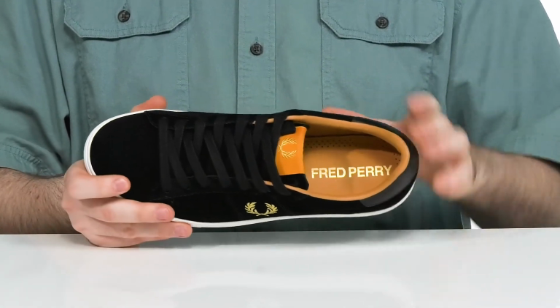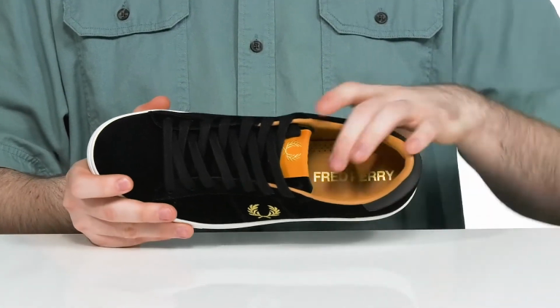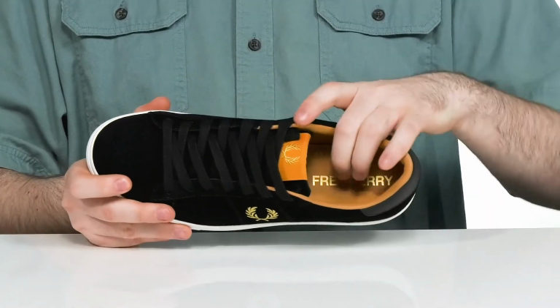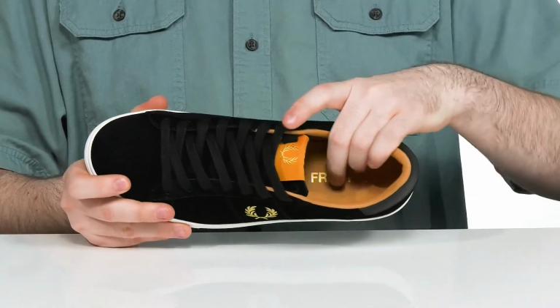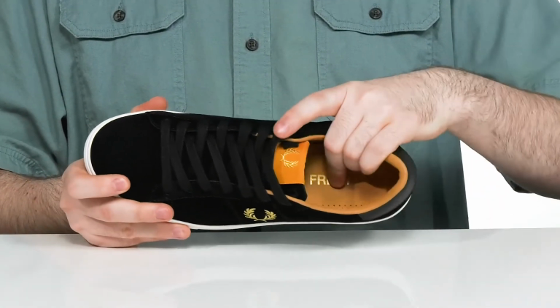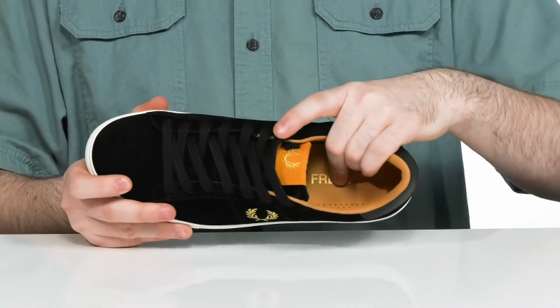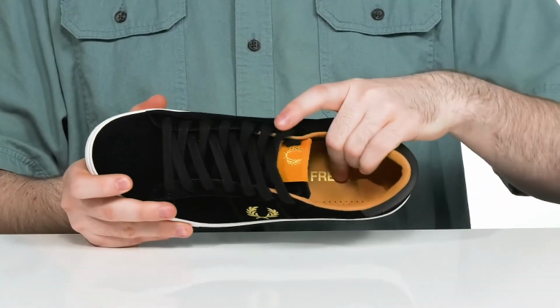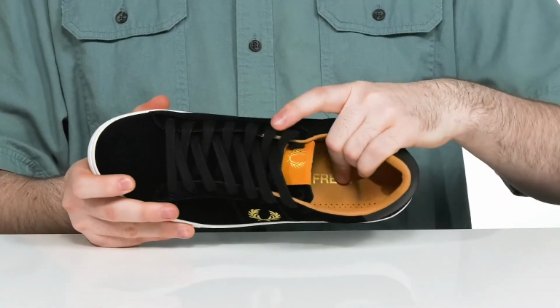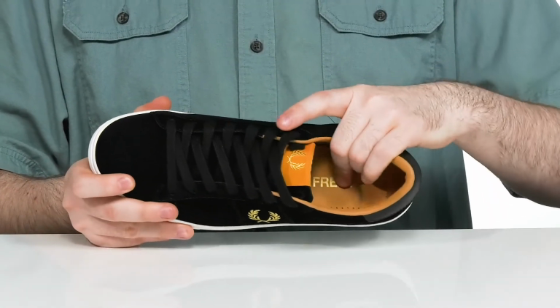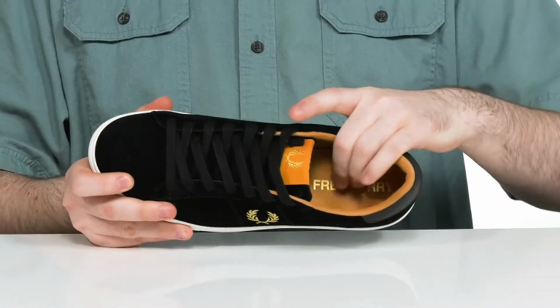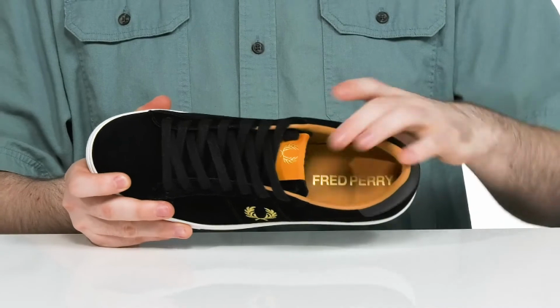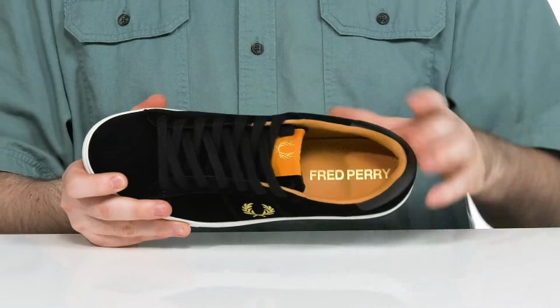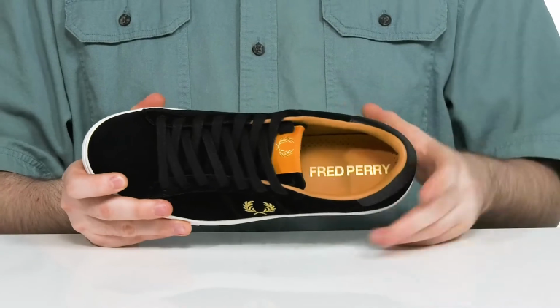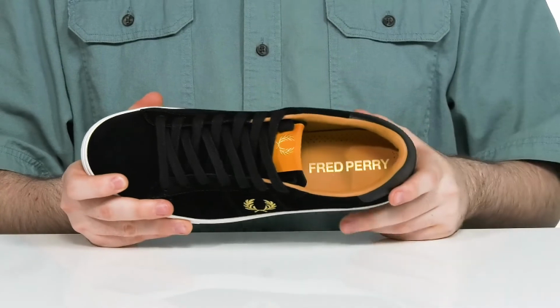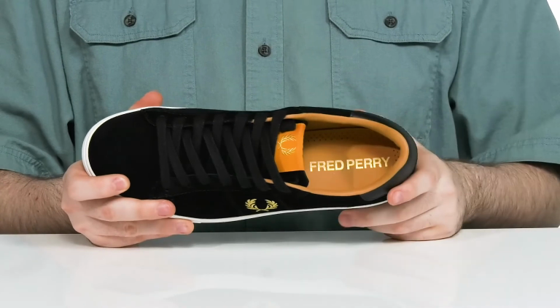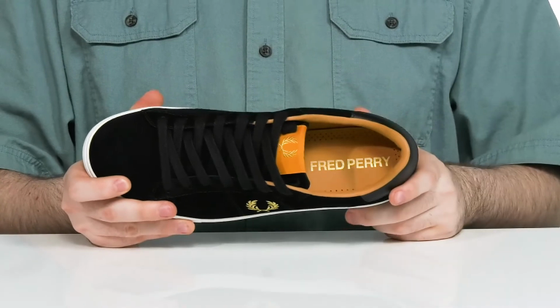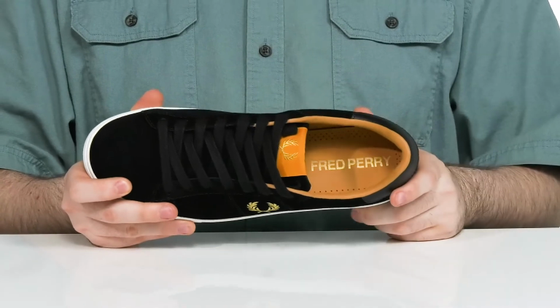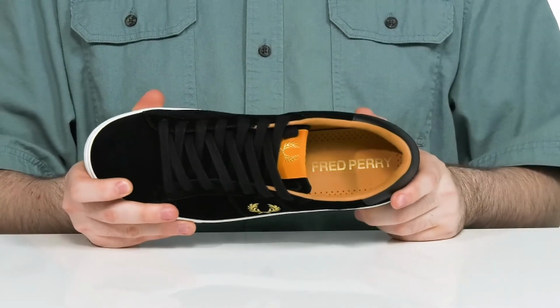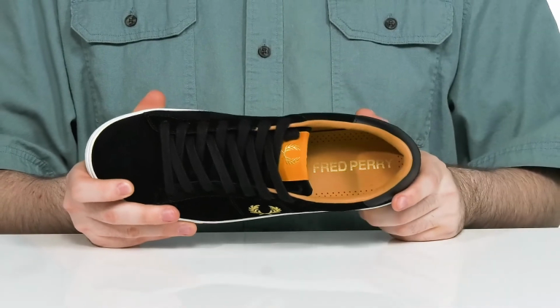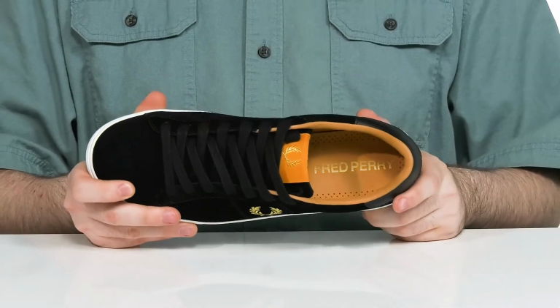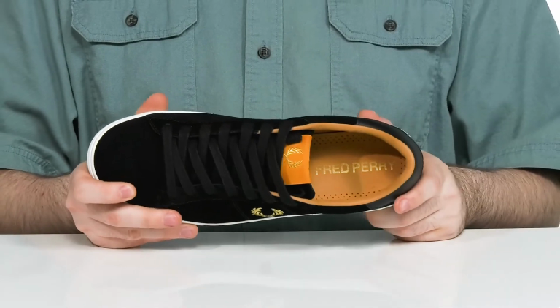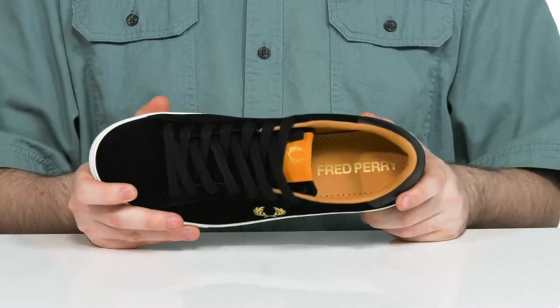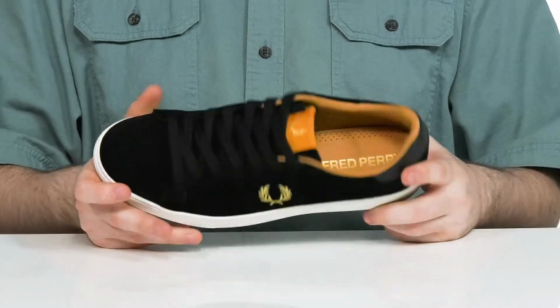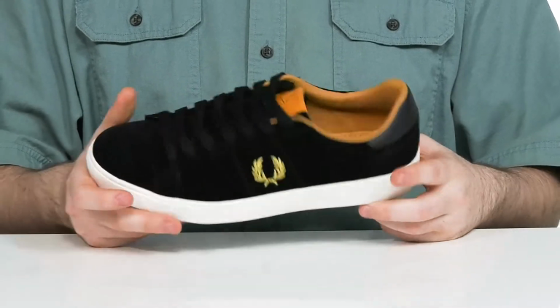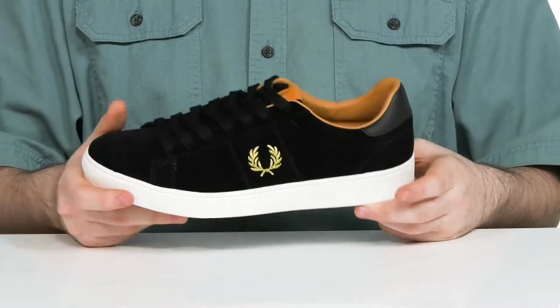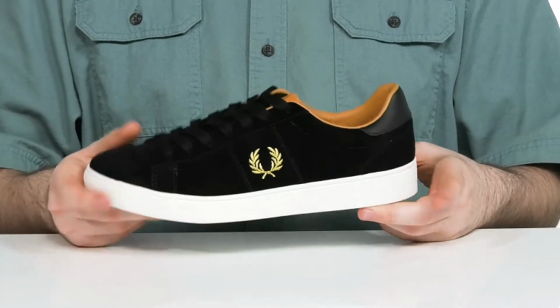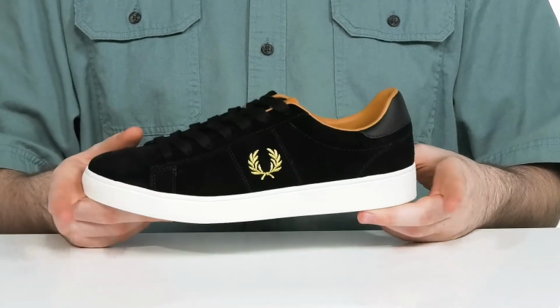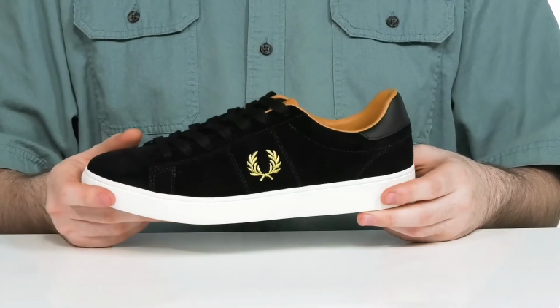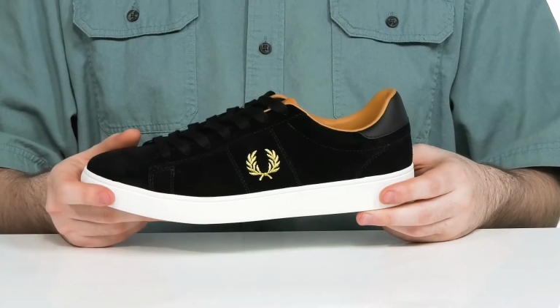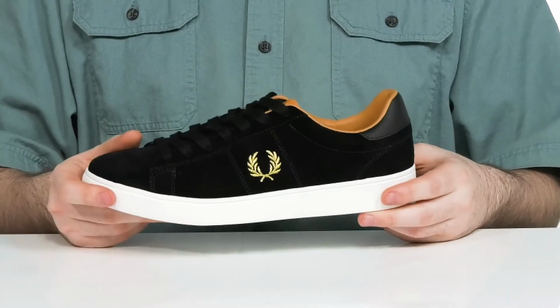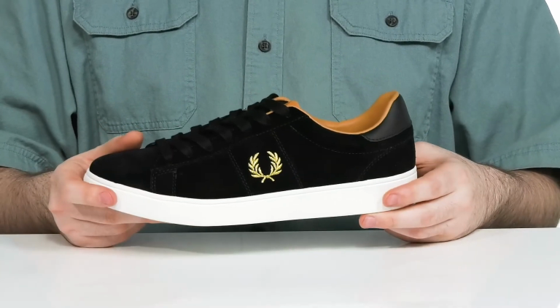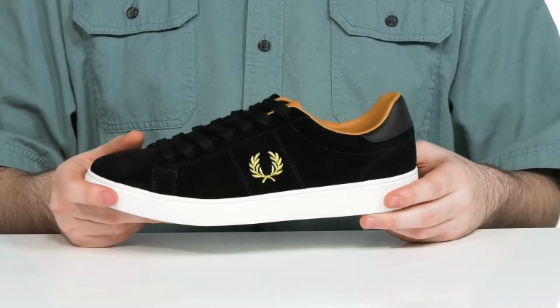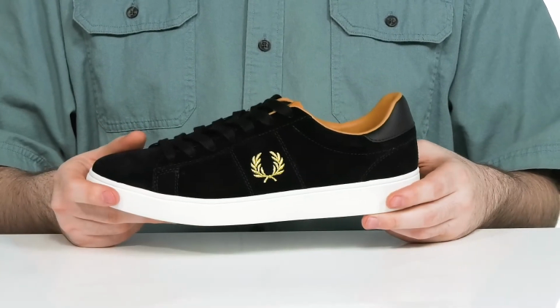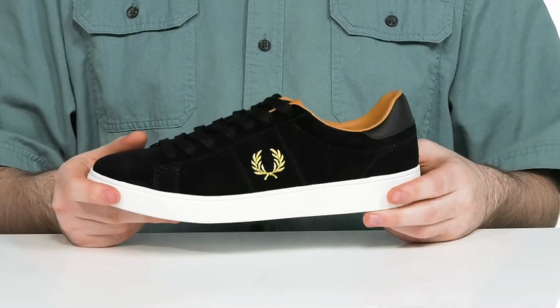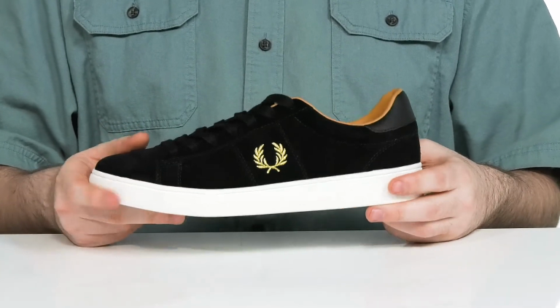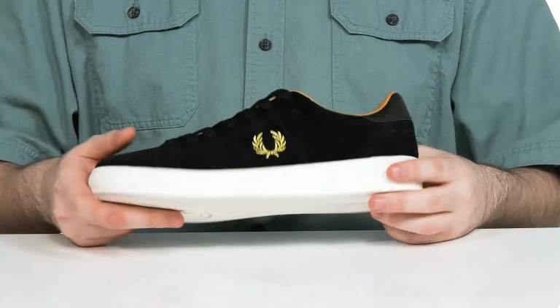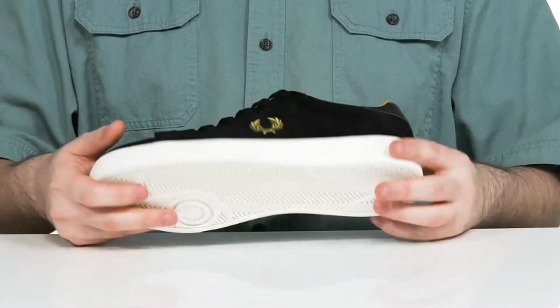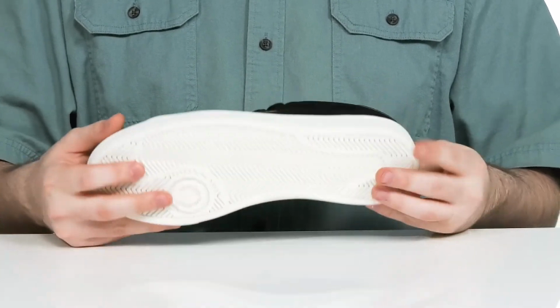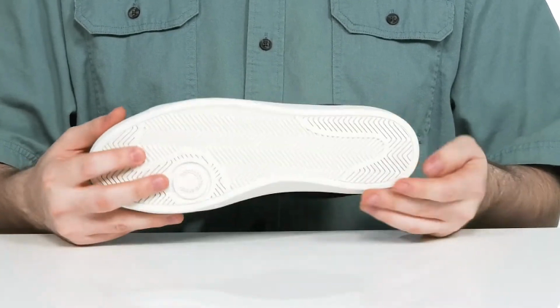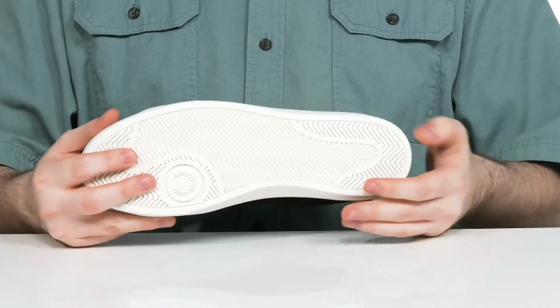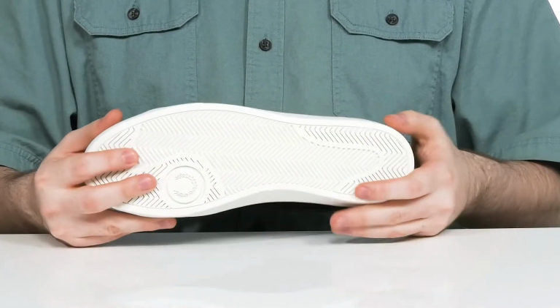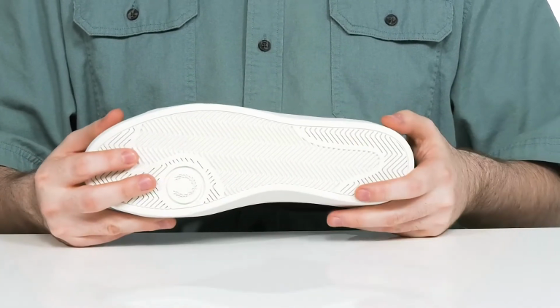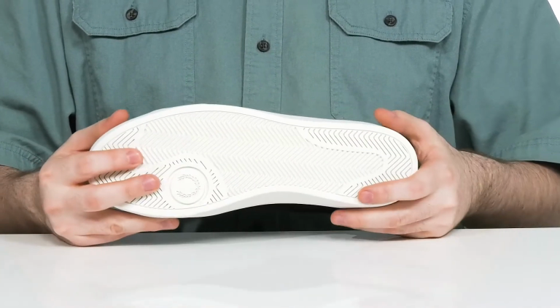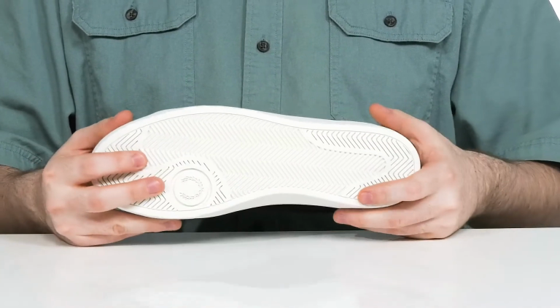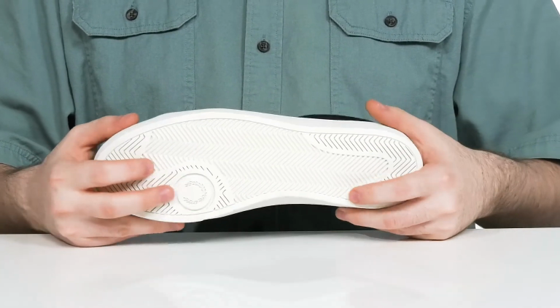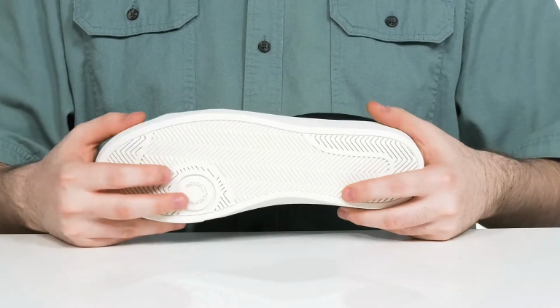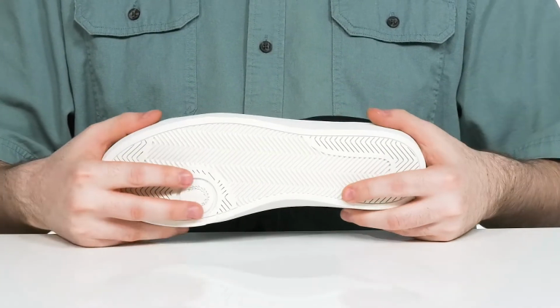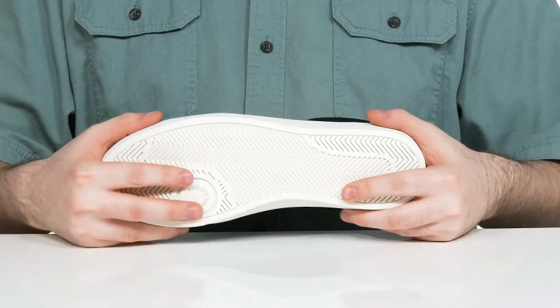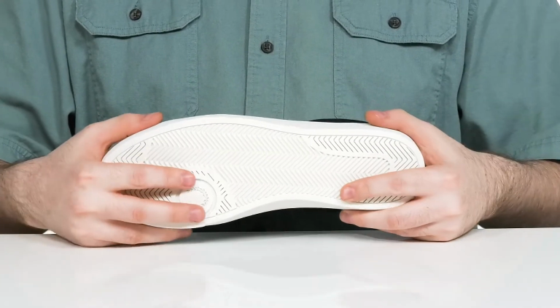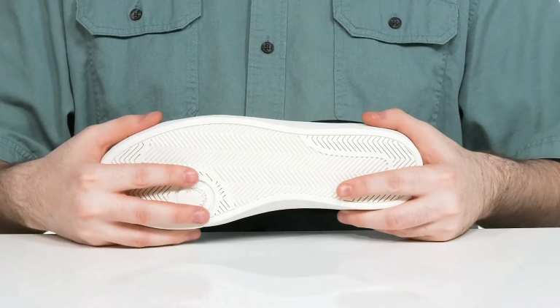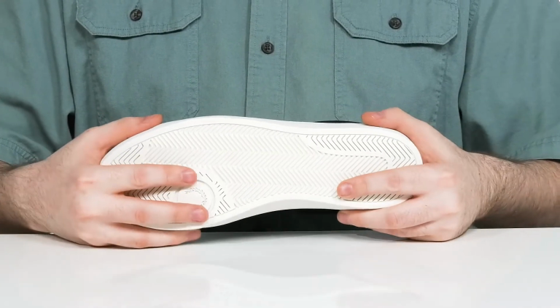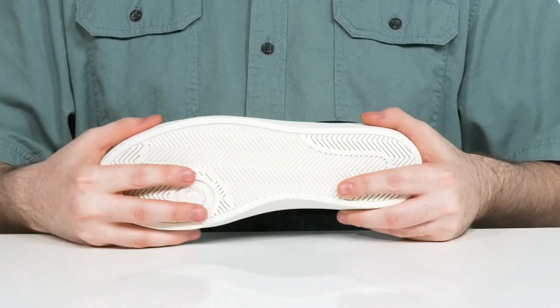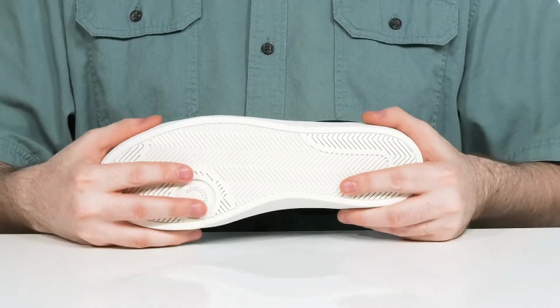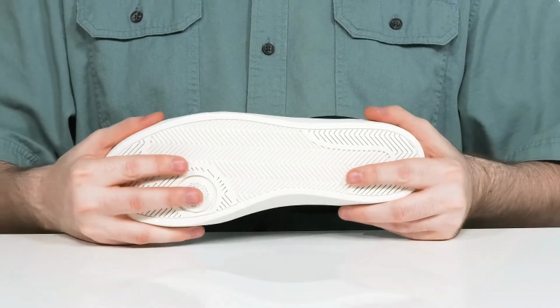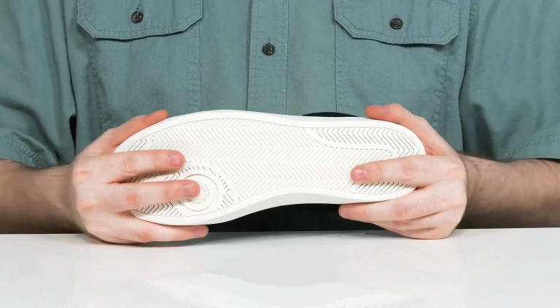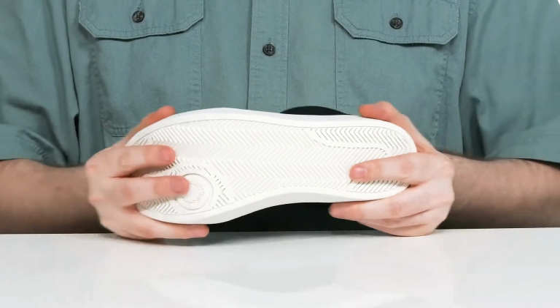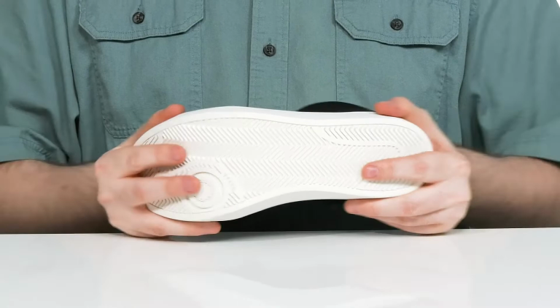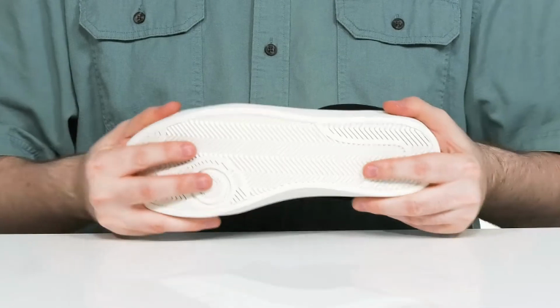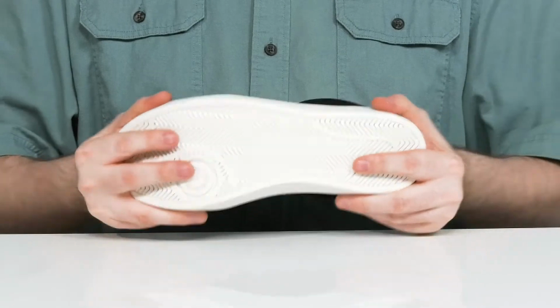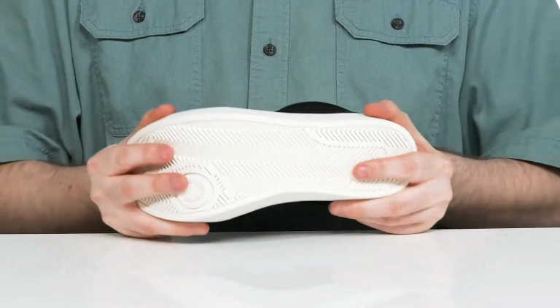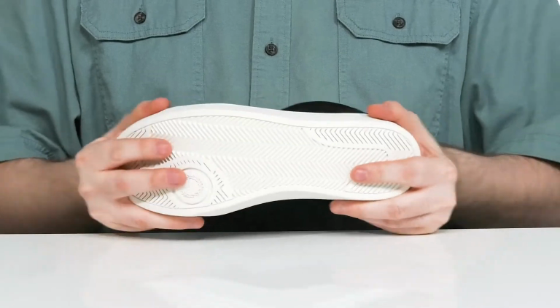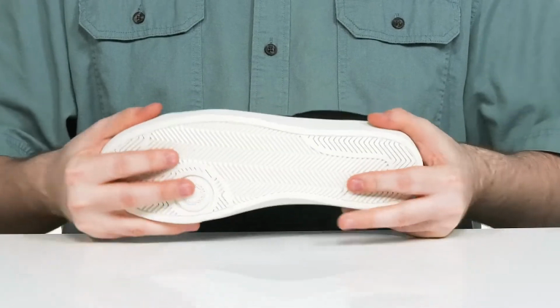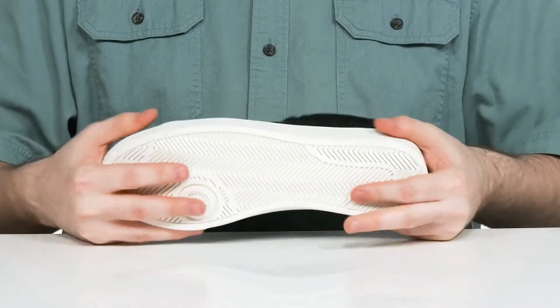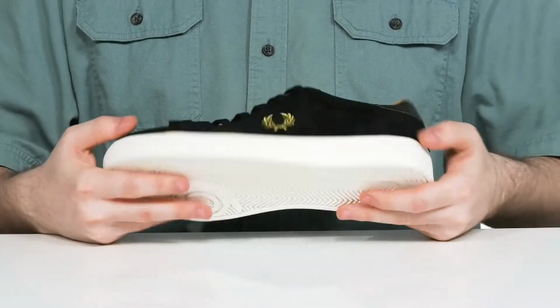There's a foam footbed in the bottom to keep it comfortable, and this is on top of a reliable synthetic outsole that has lots of grip and a bit of flex.